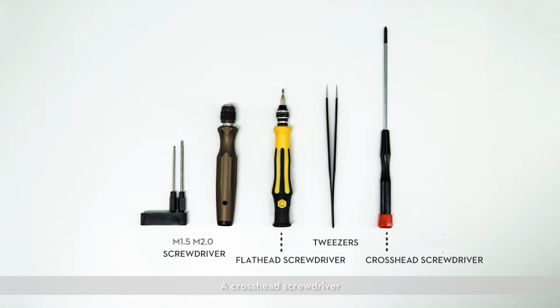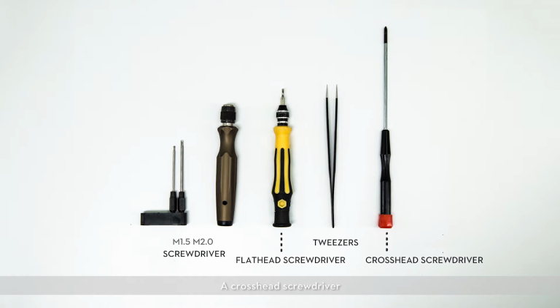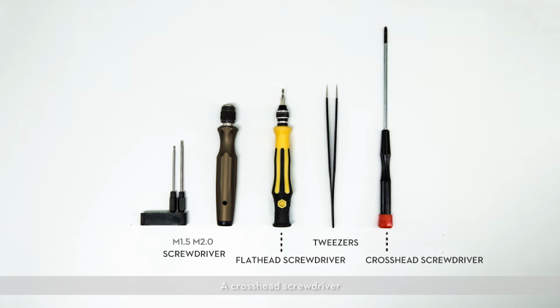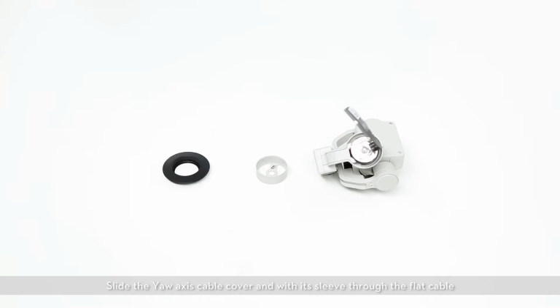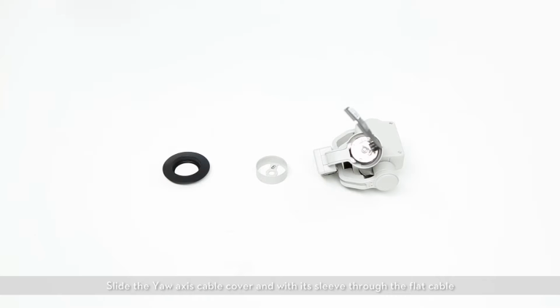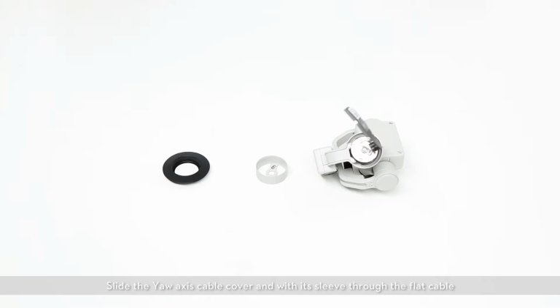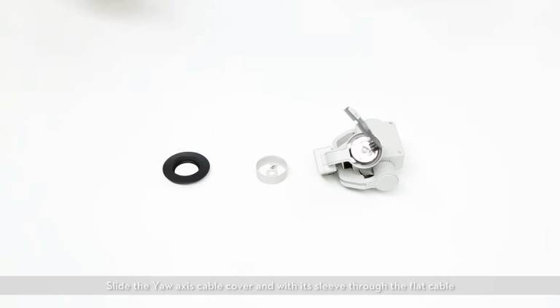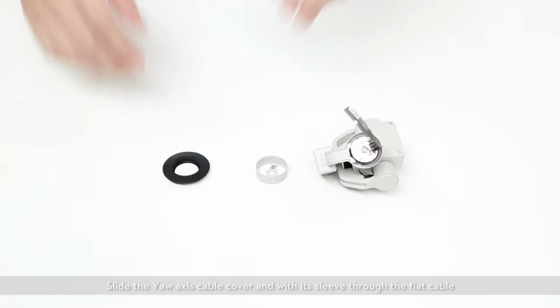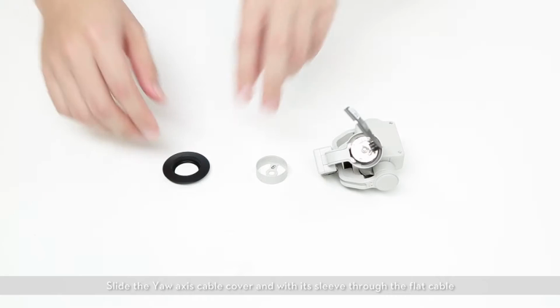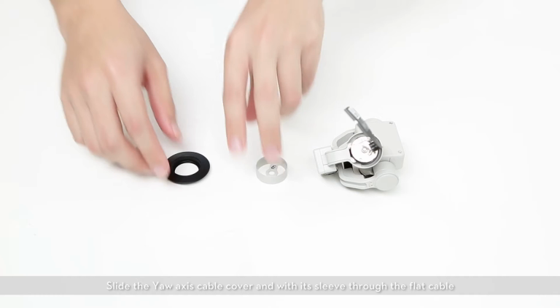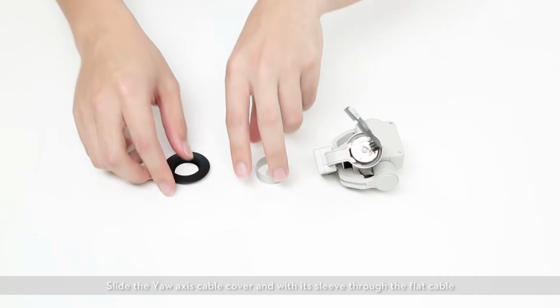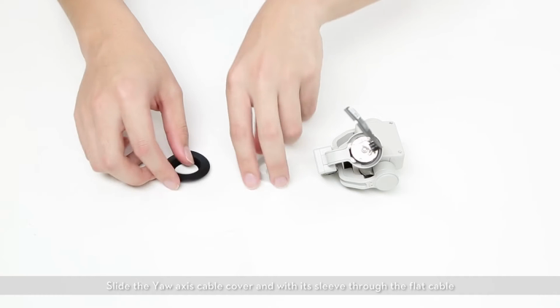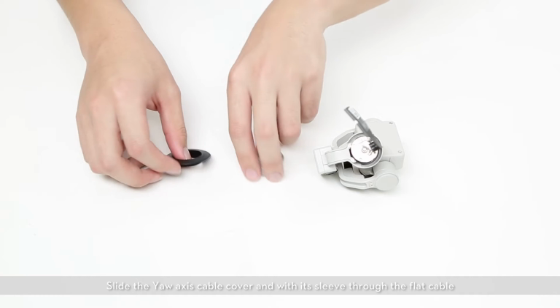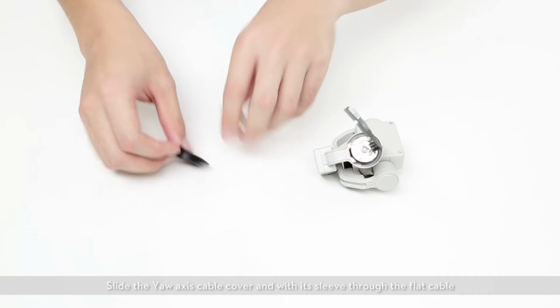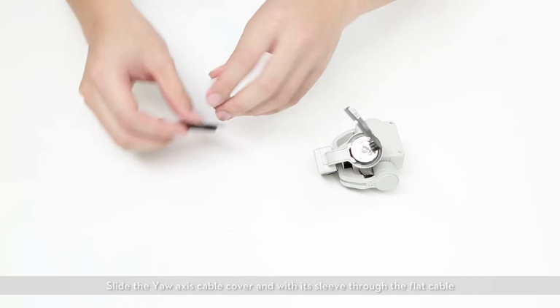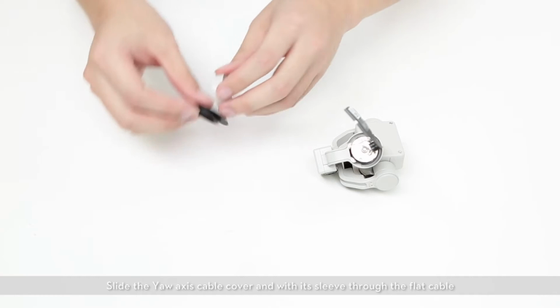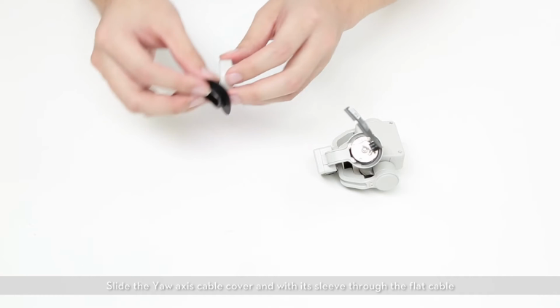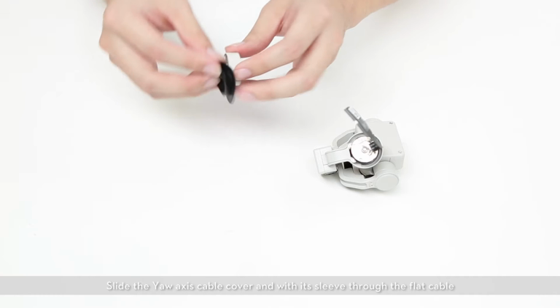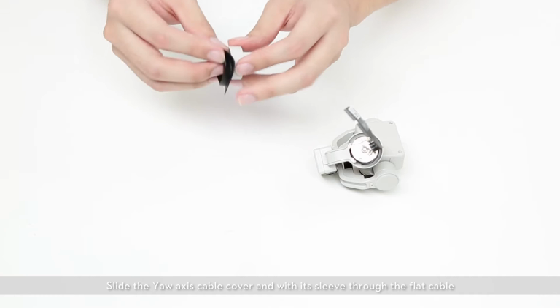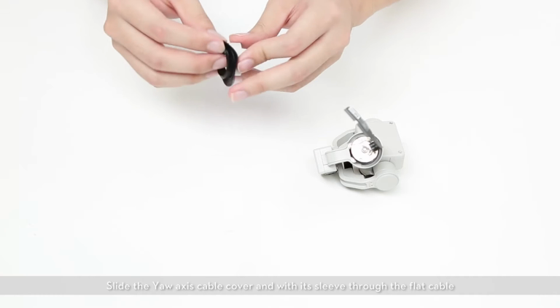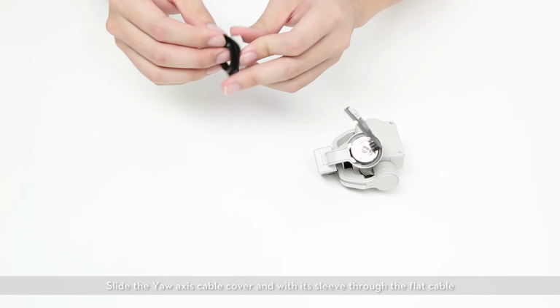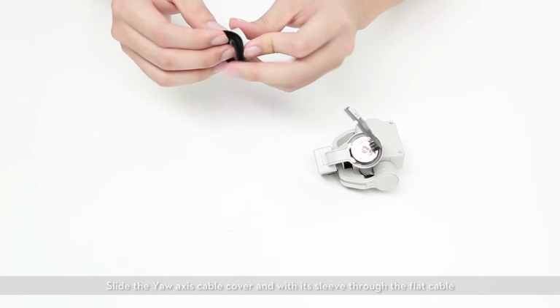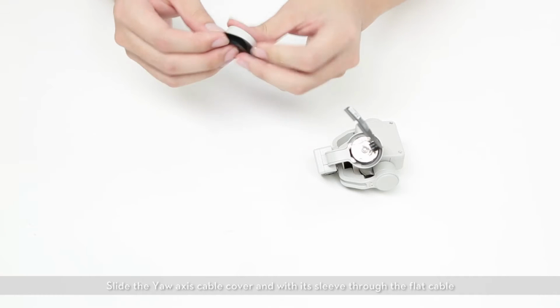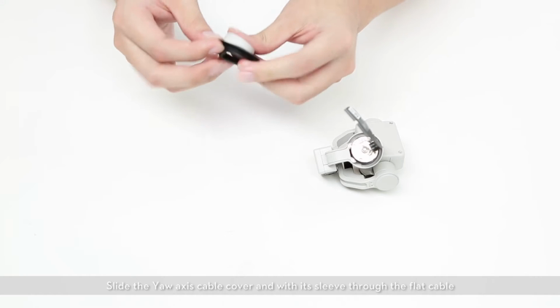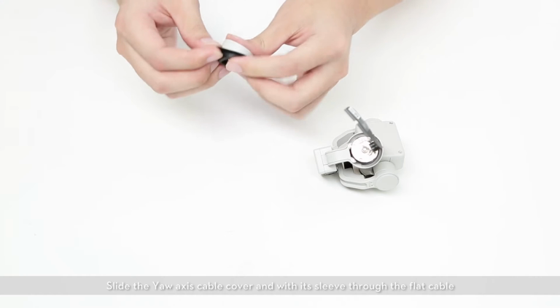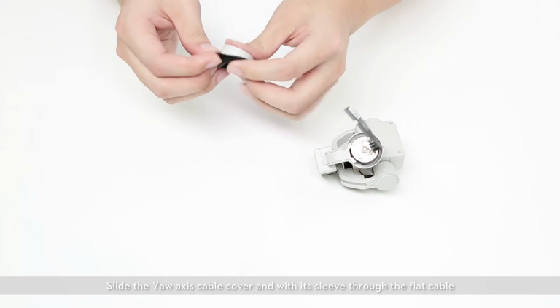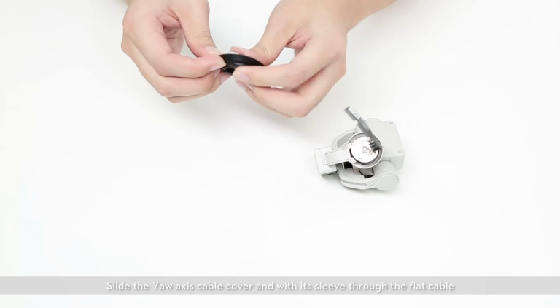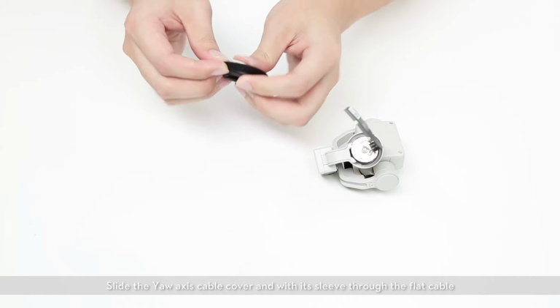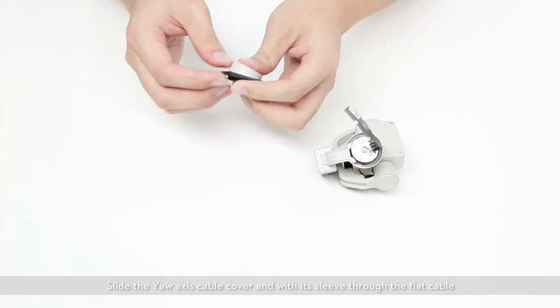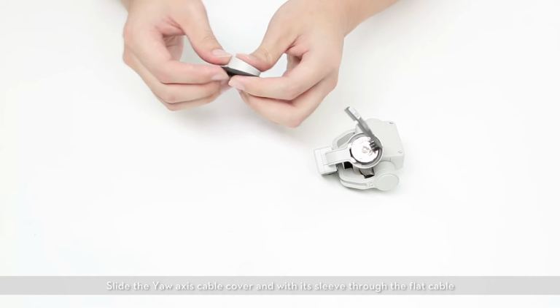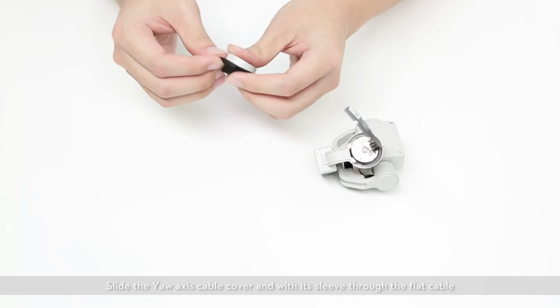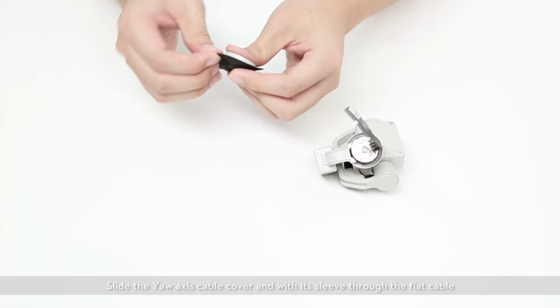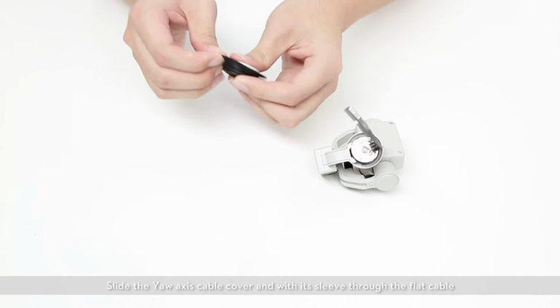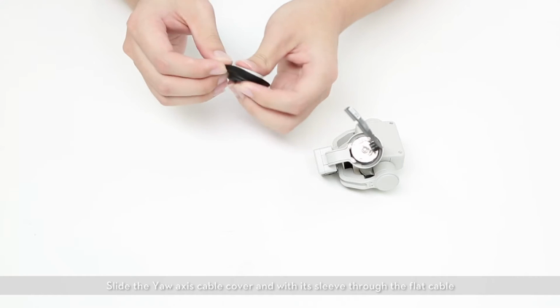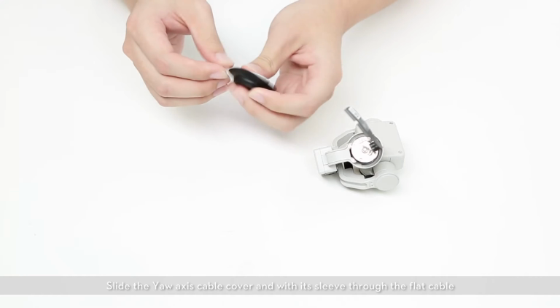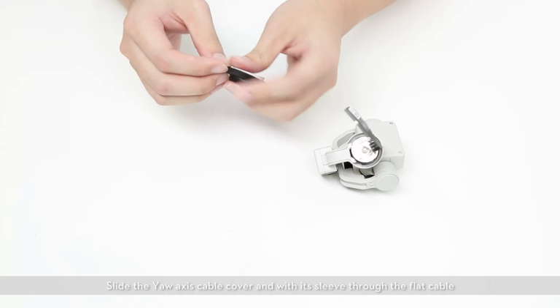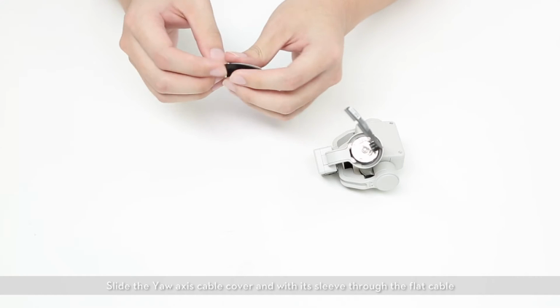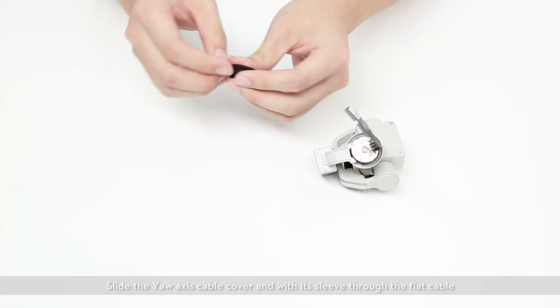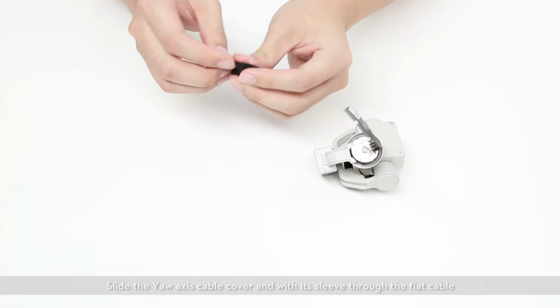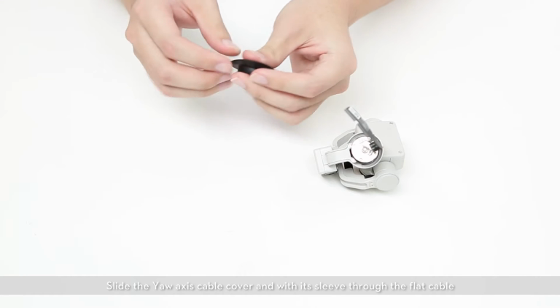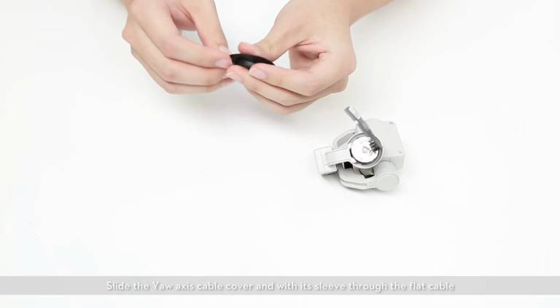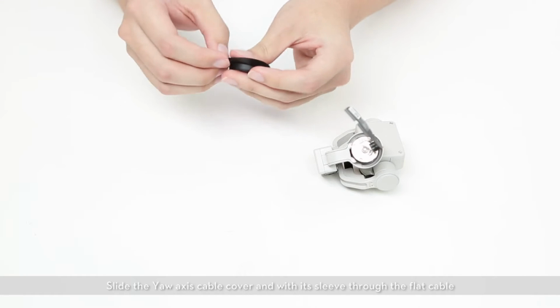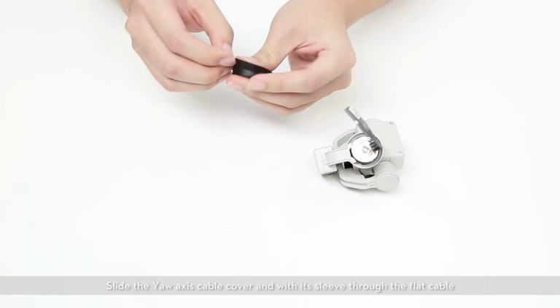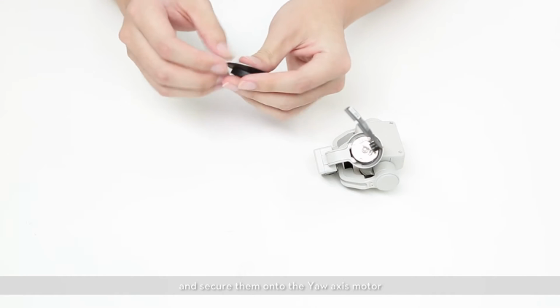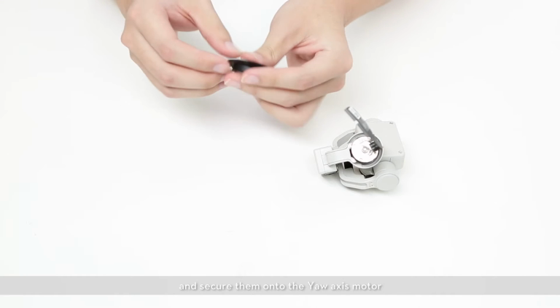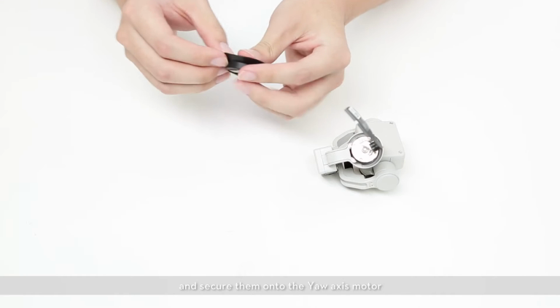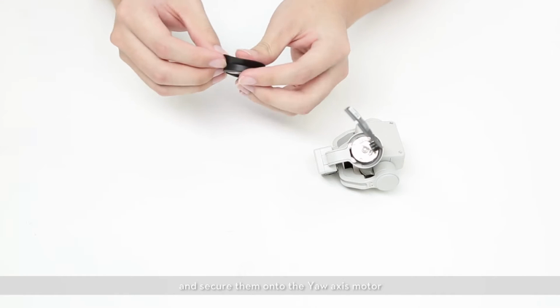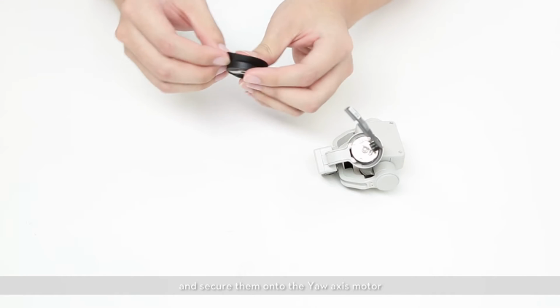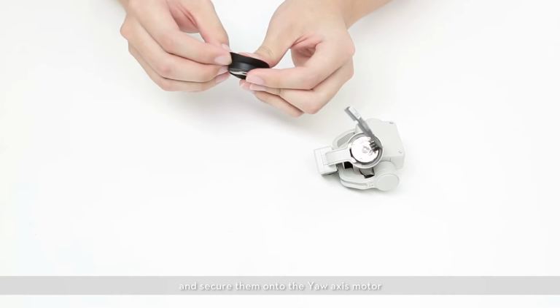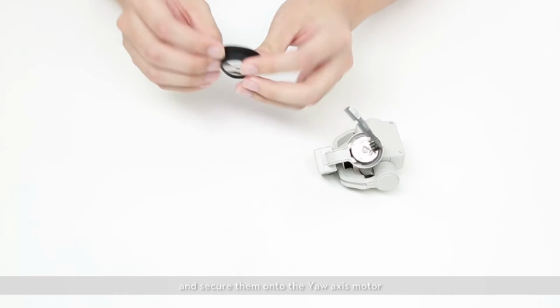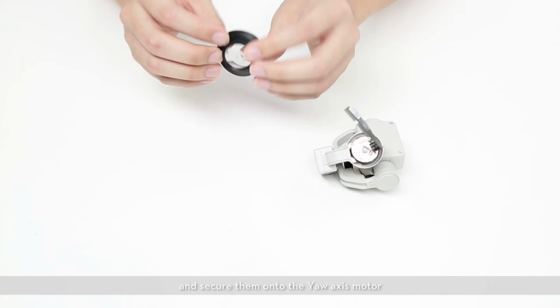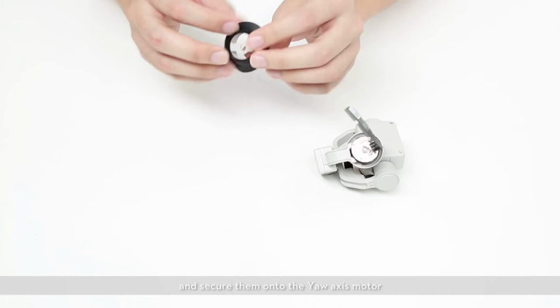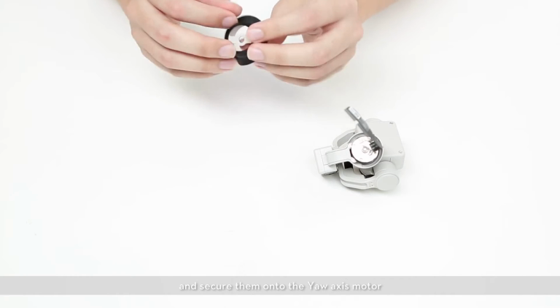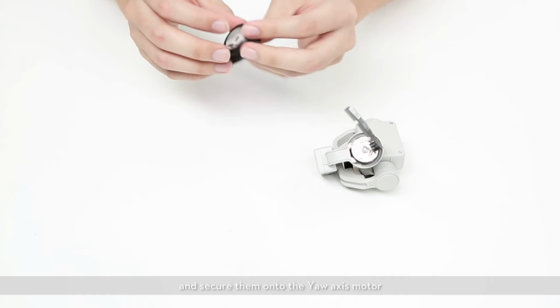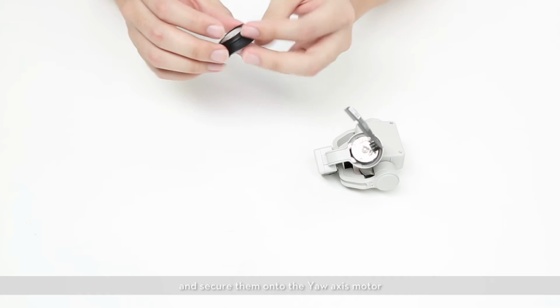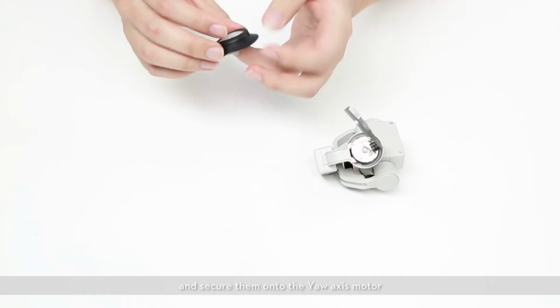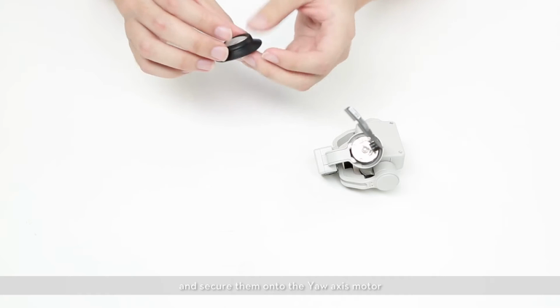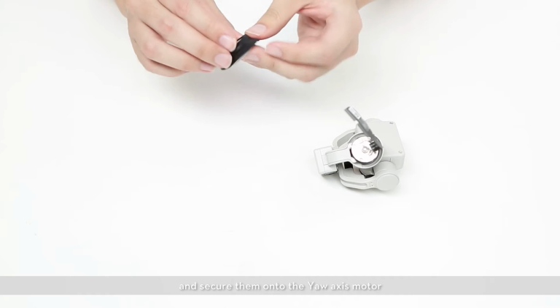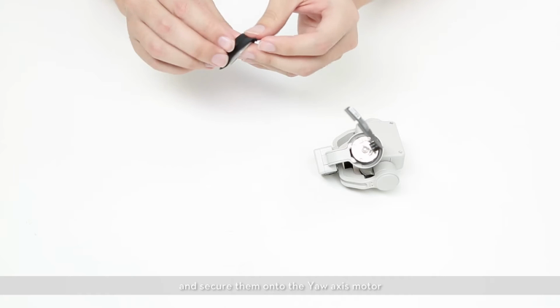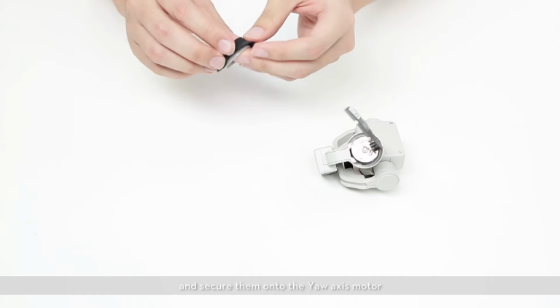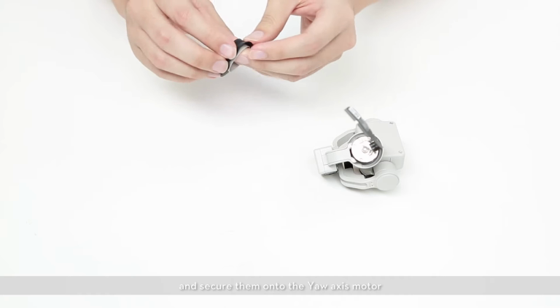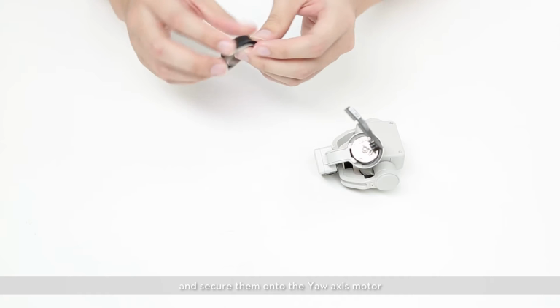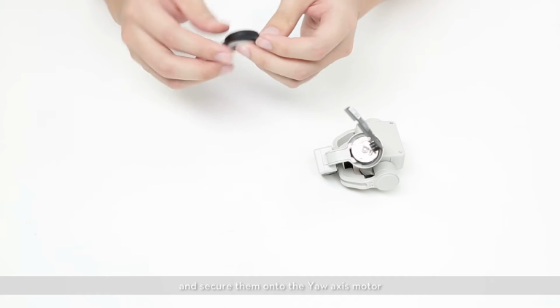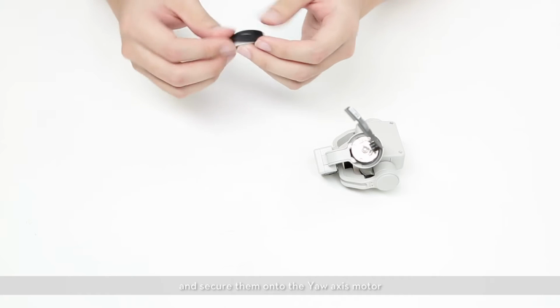Slide the yaw axis cable cover with its sleeve attached through the flat cable, and secure them onto the yaw axis motor.